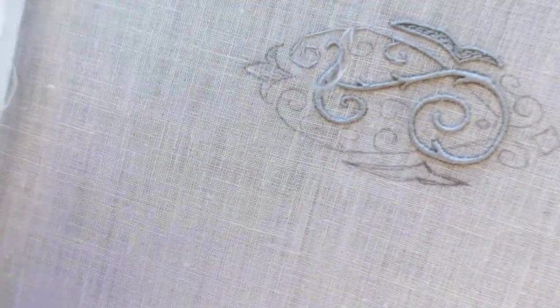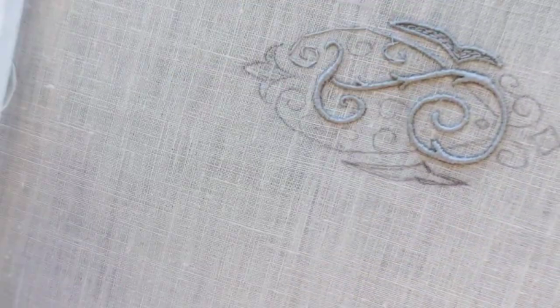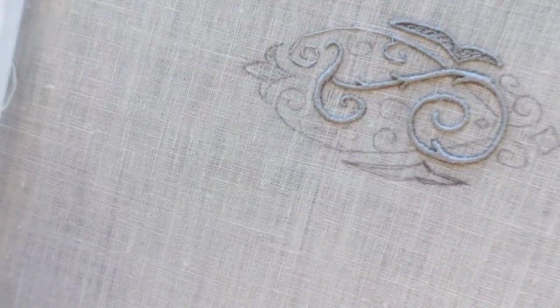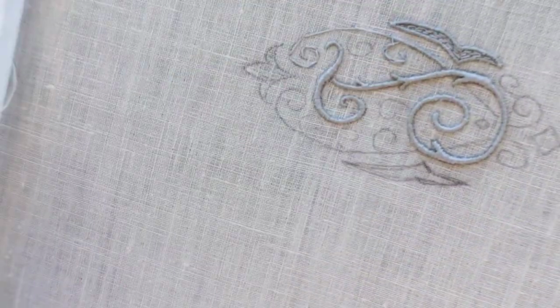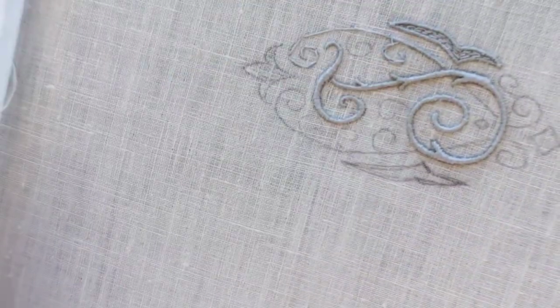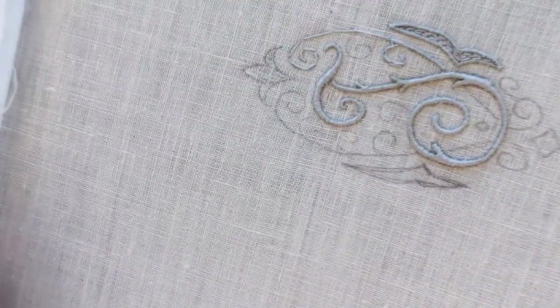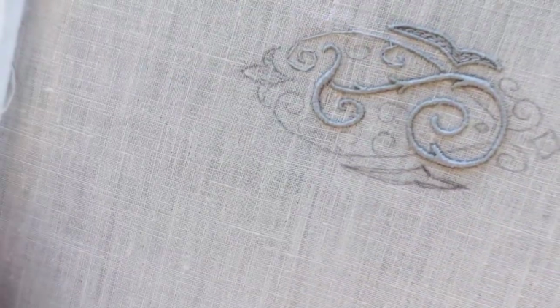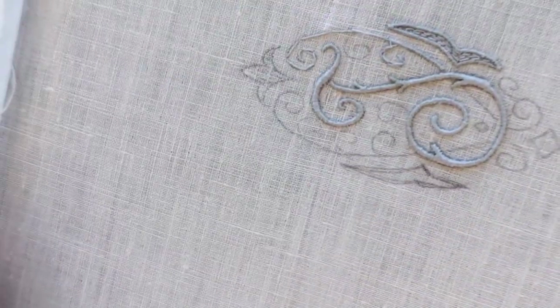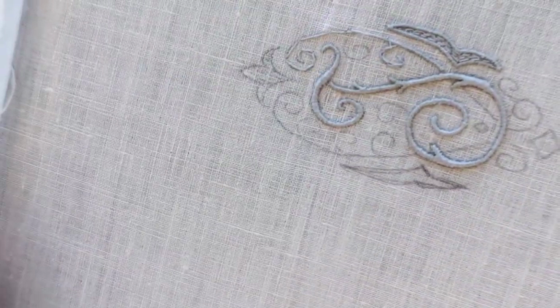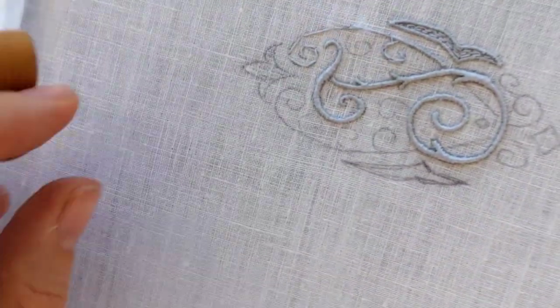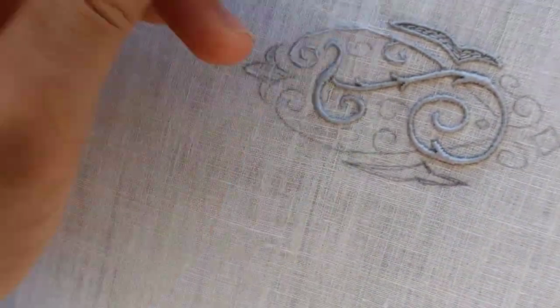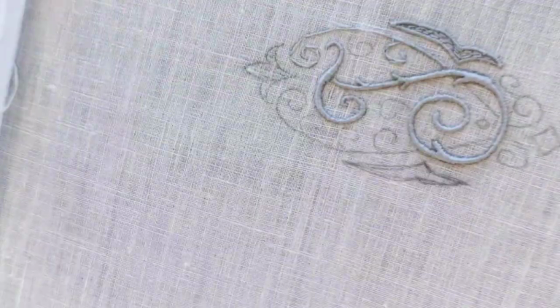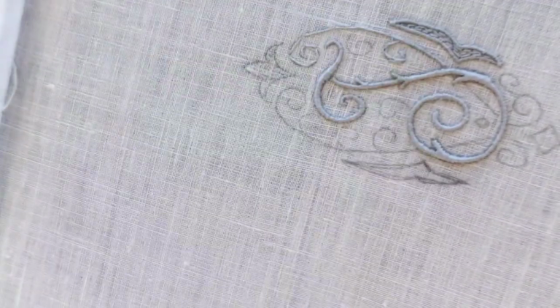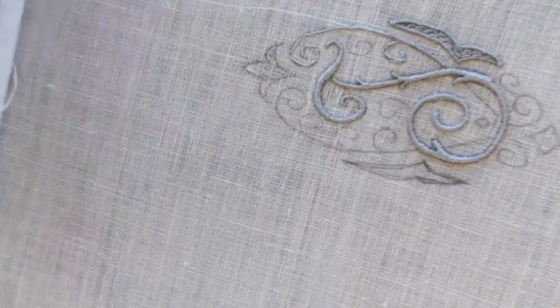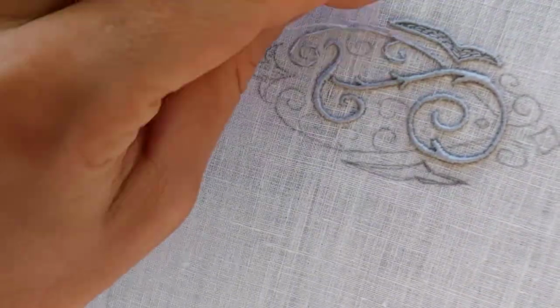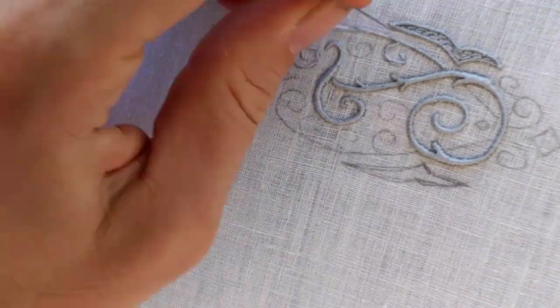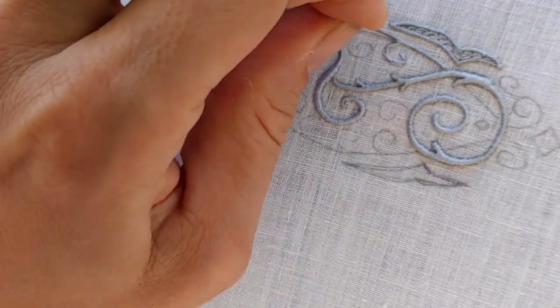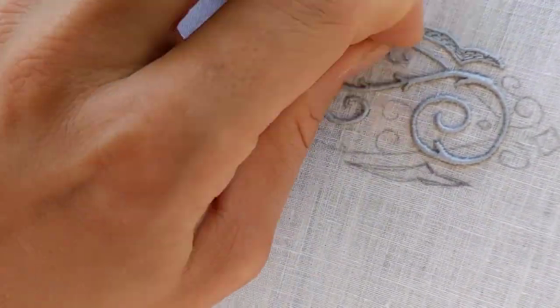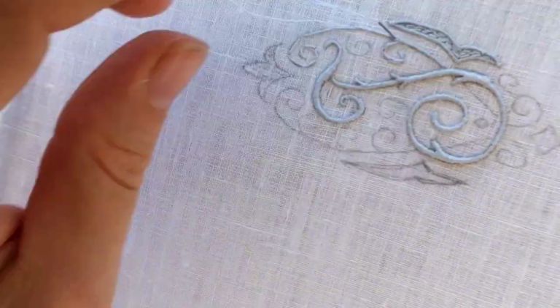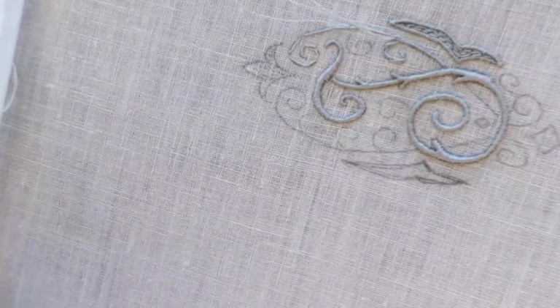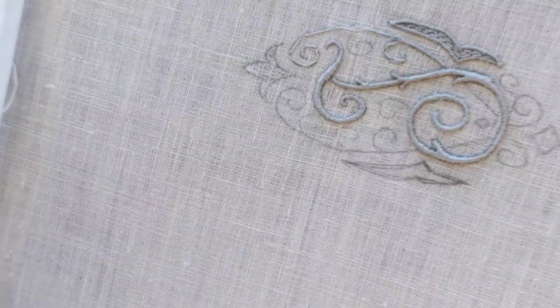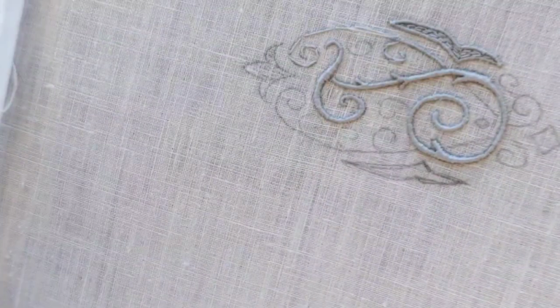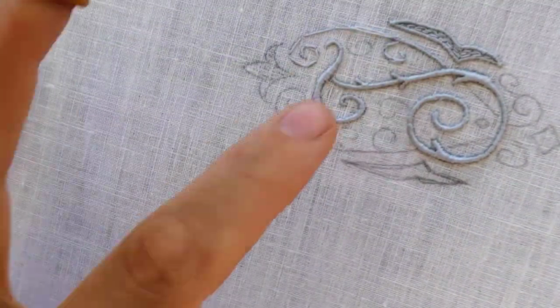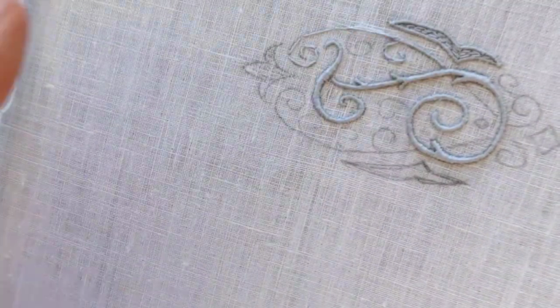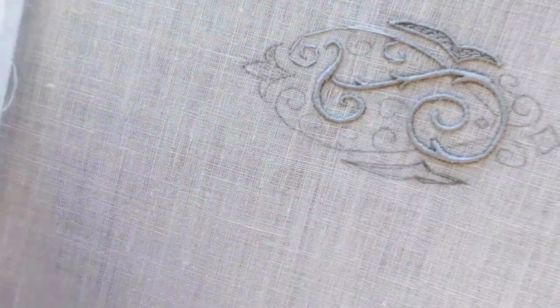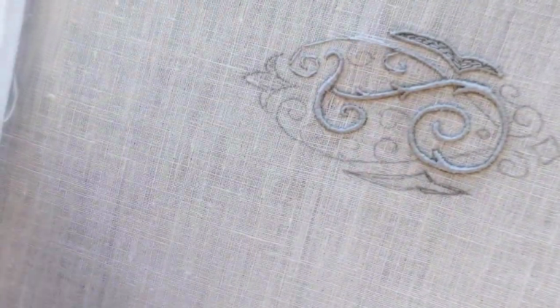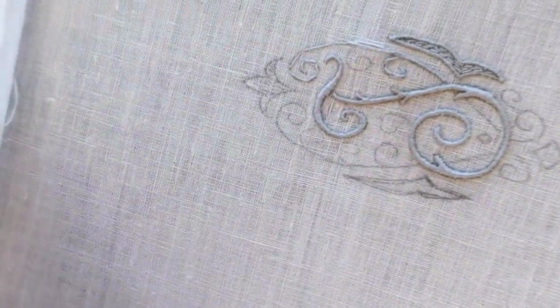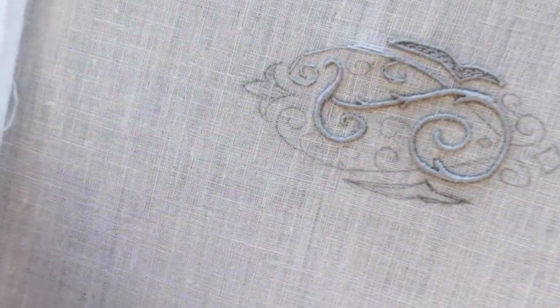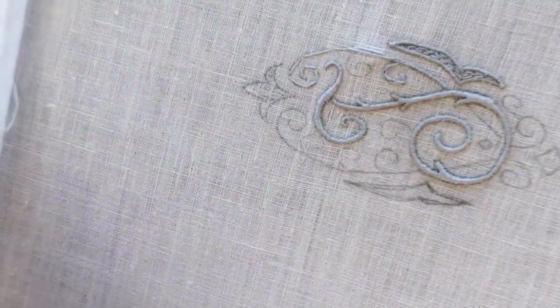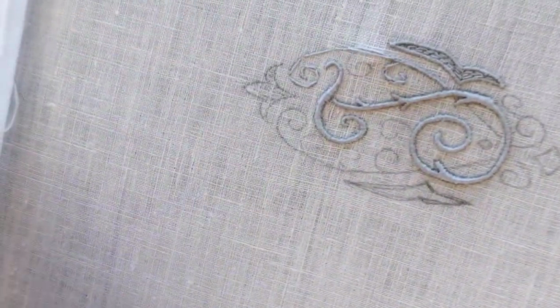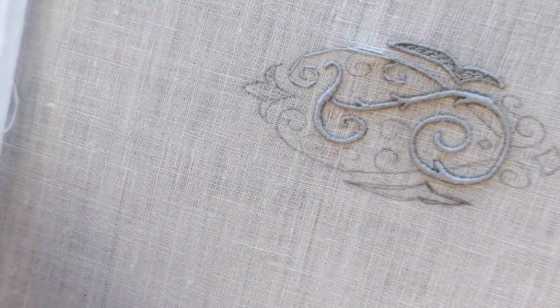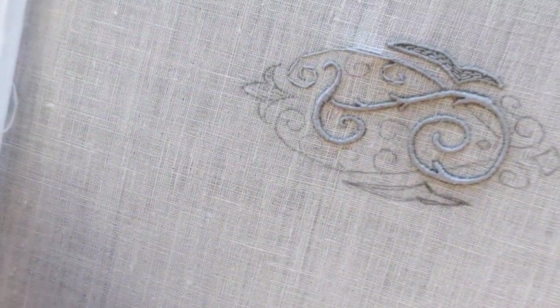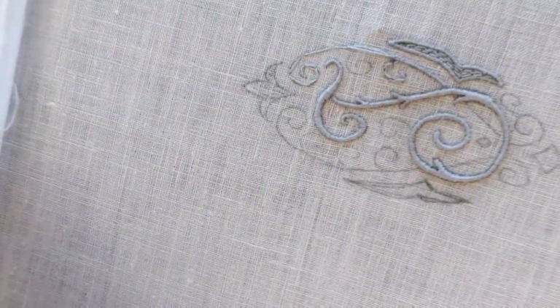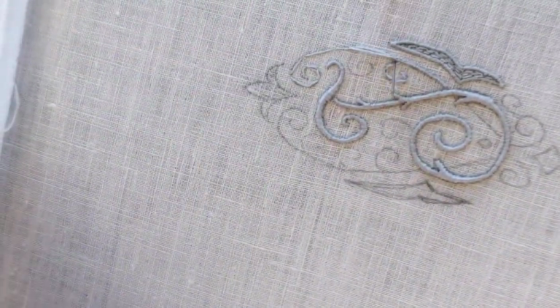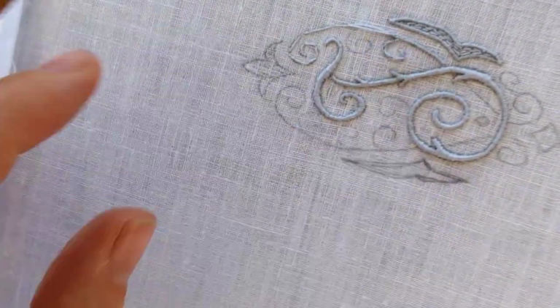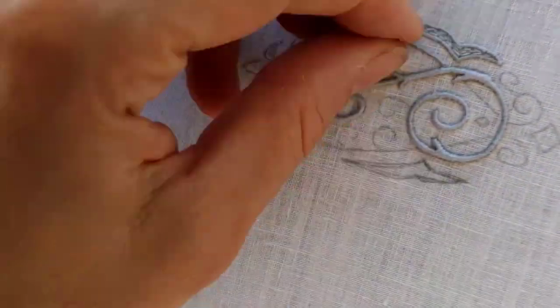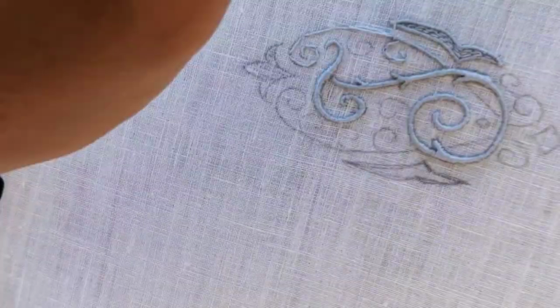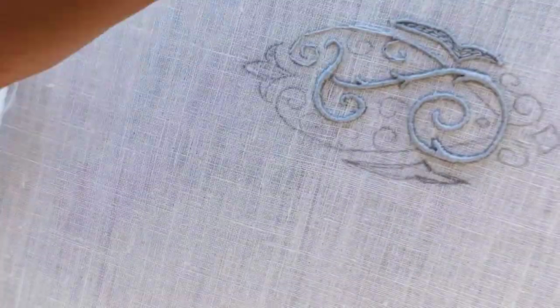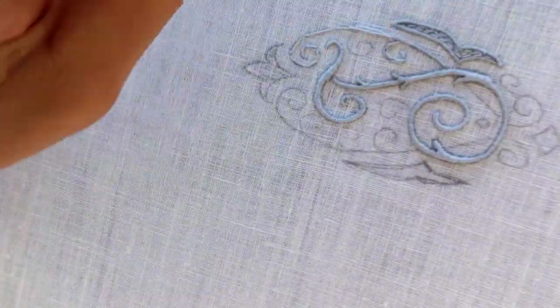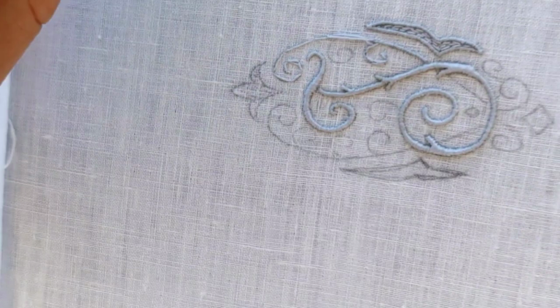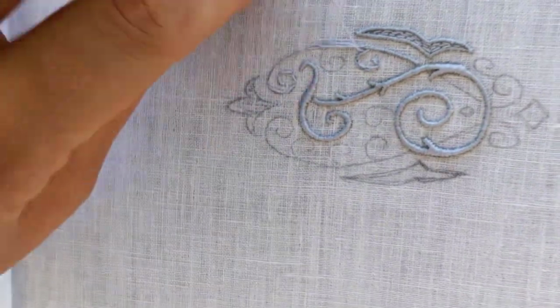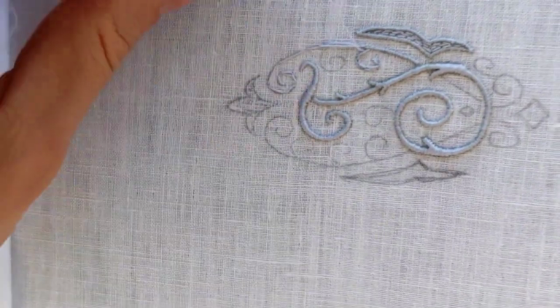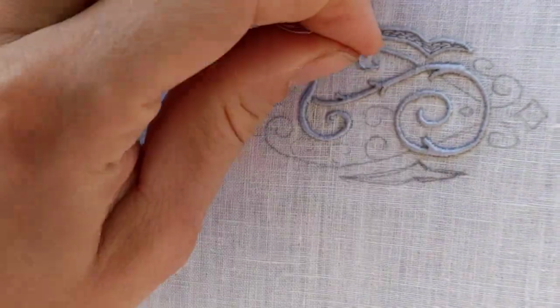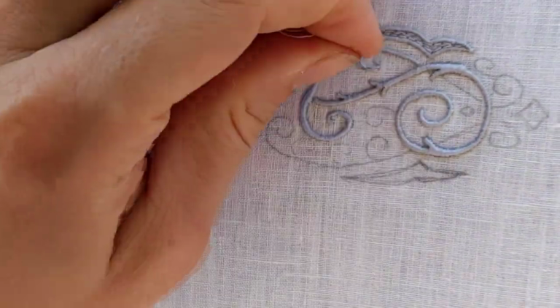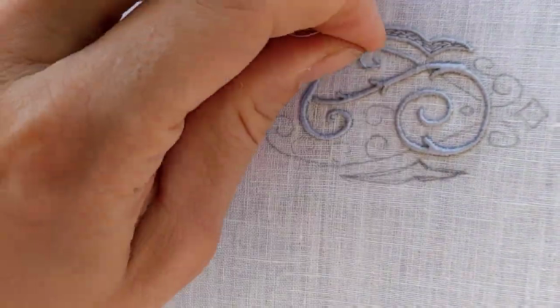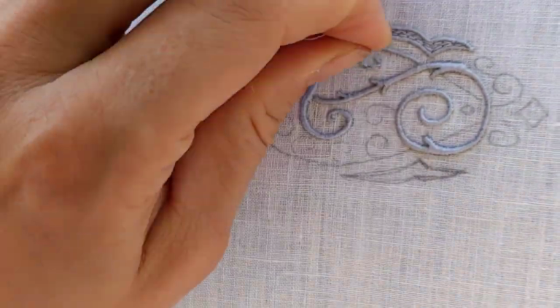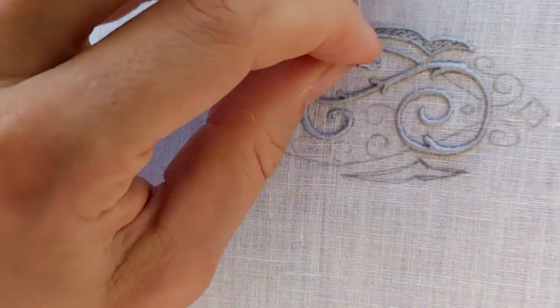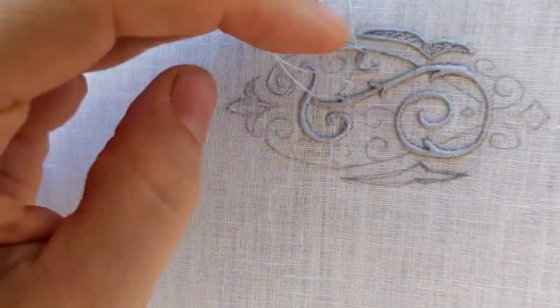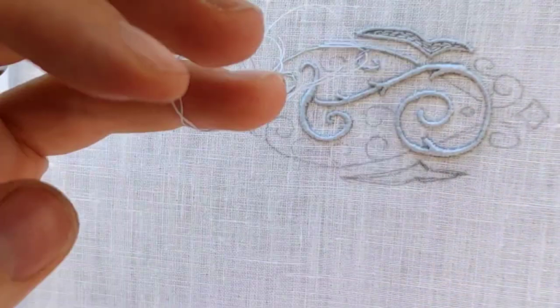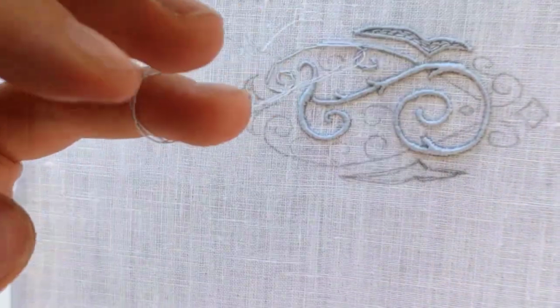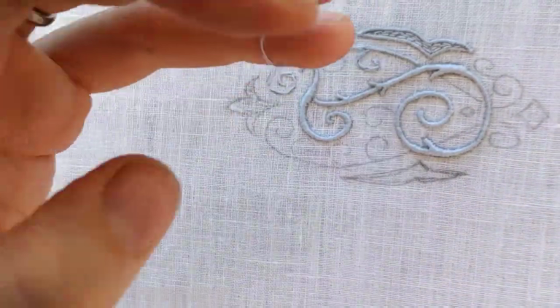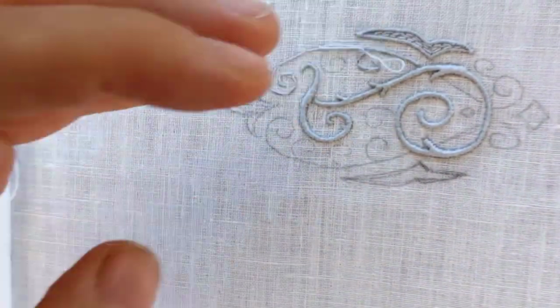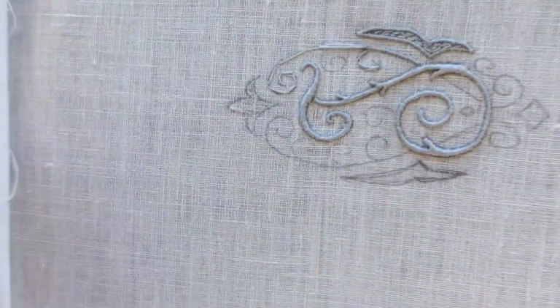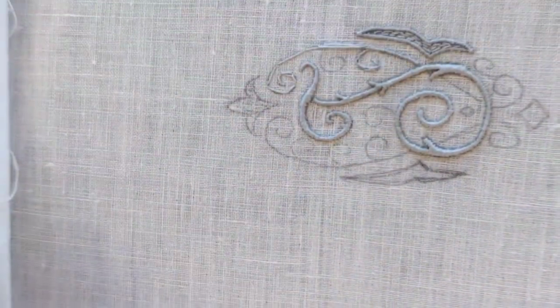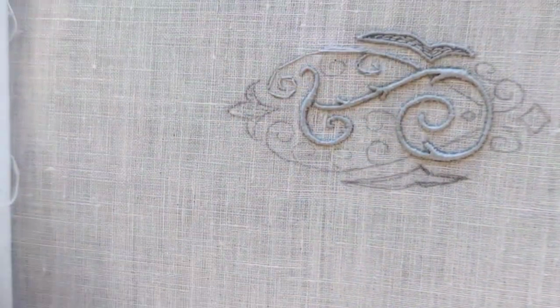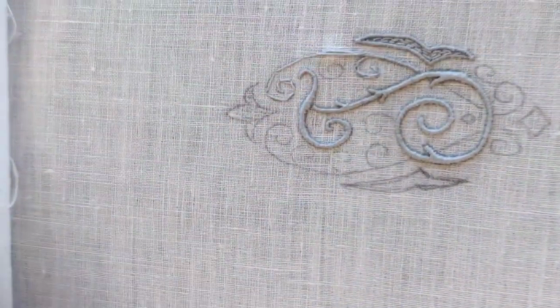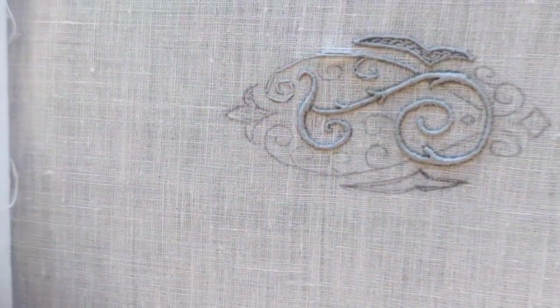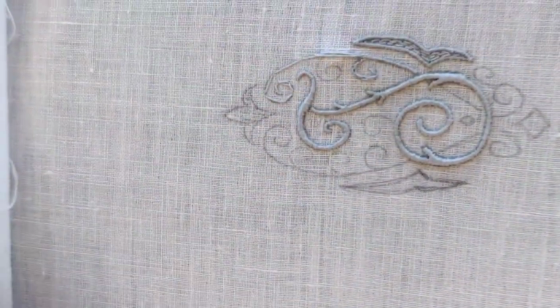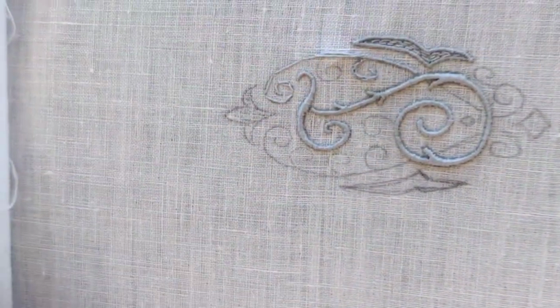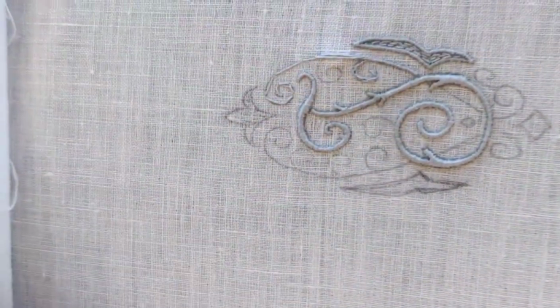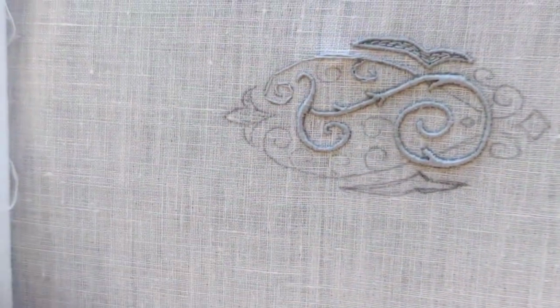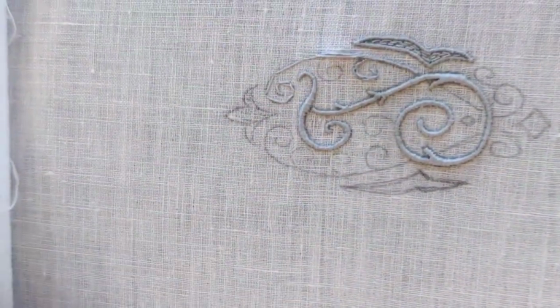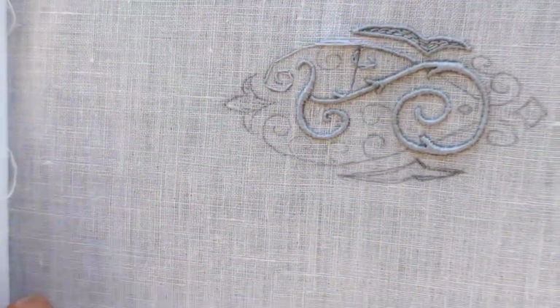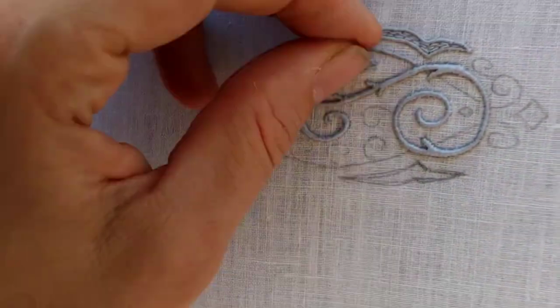Hi! There are many different stitches suitable for lines. I chose to keep it traditional in a pincella stickerei and use the sateen stitch.